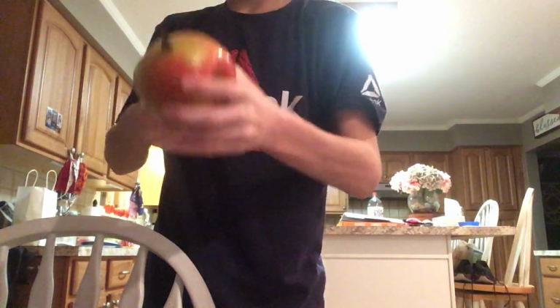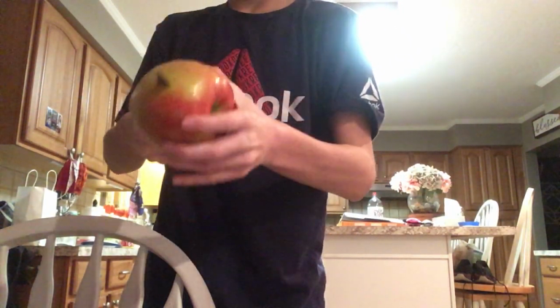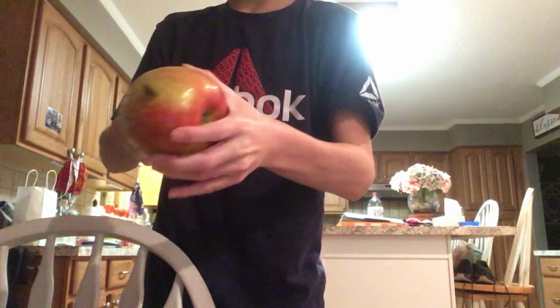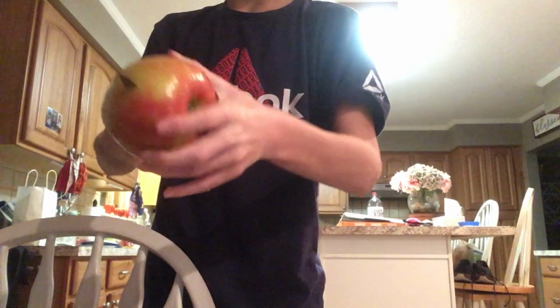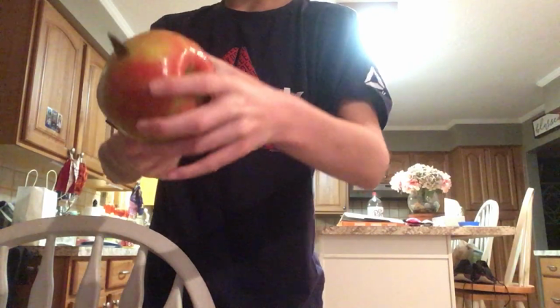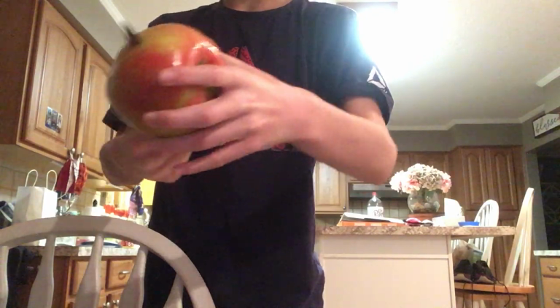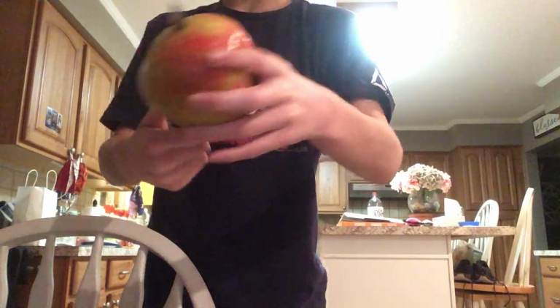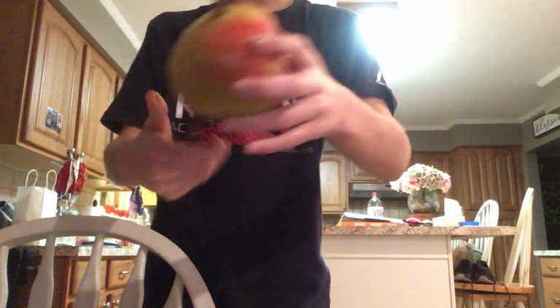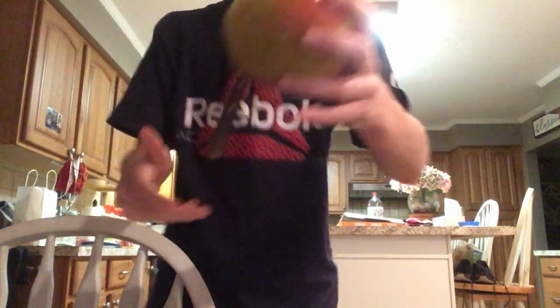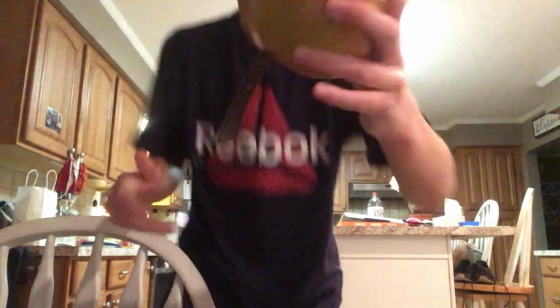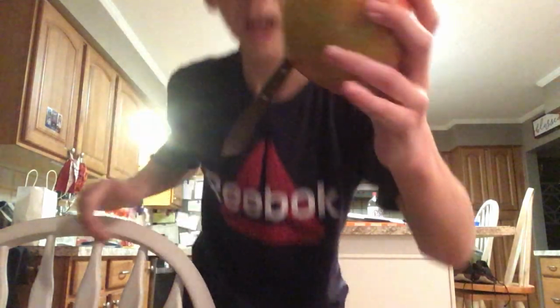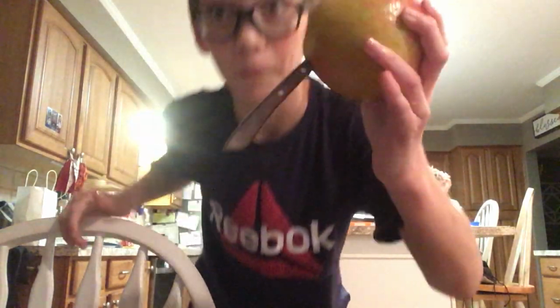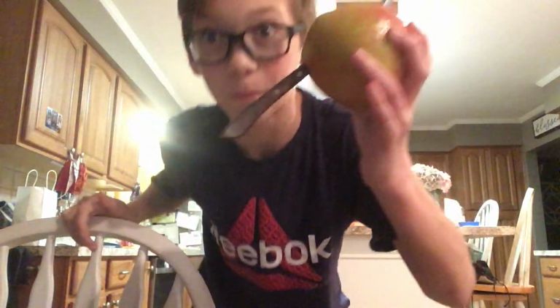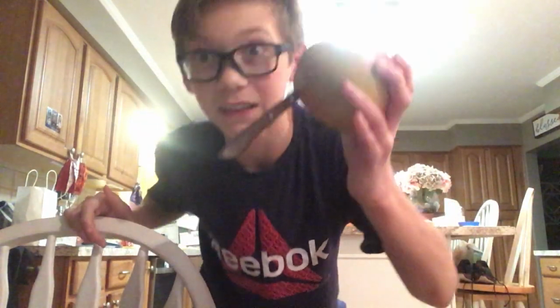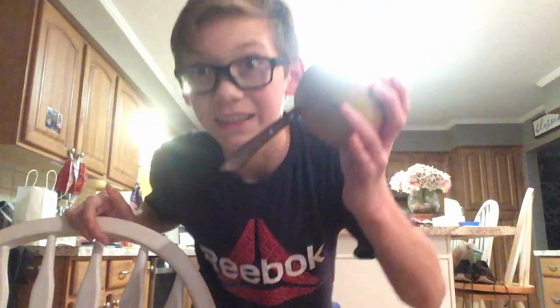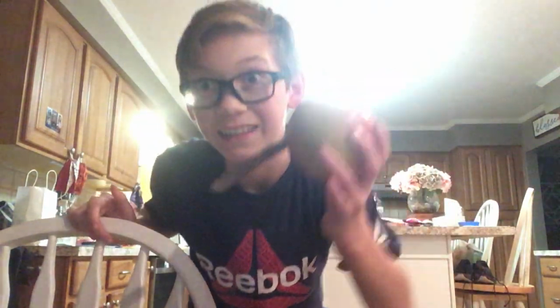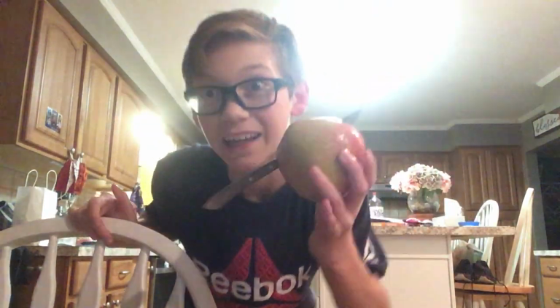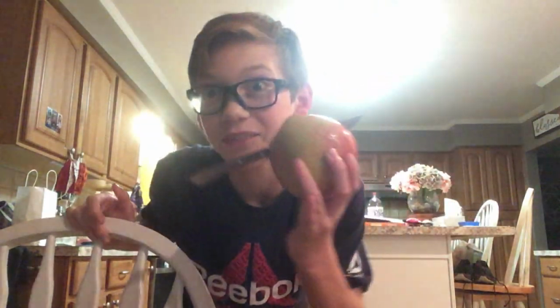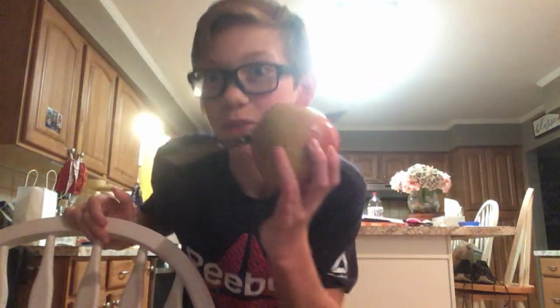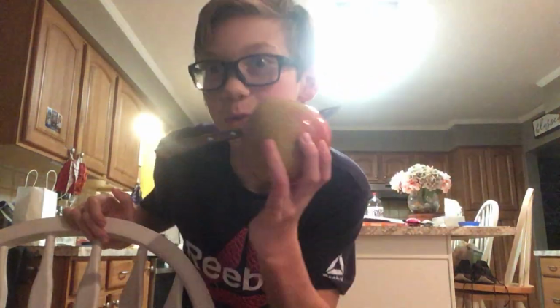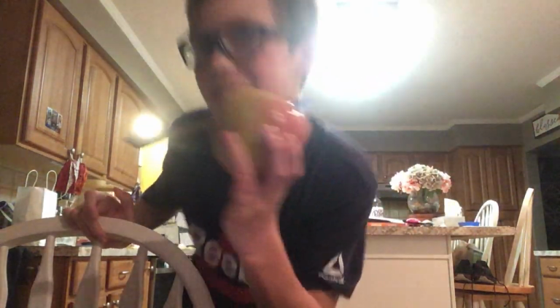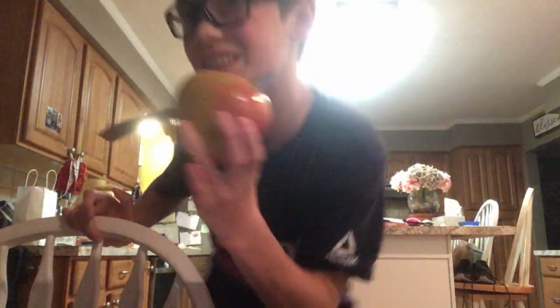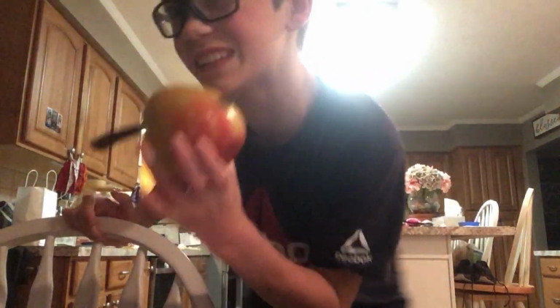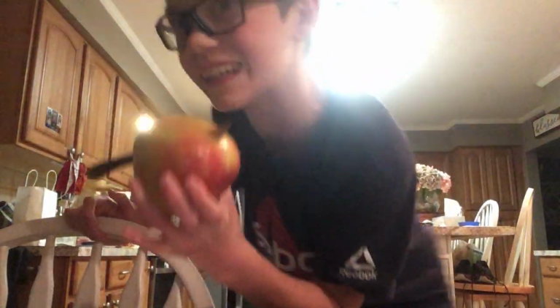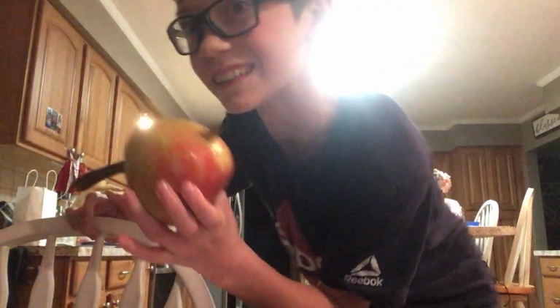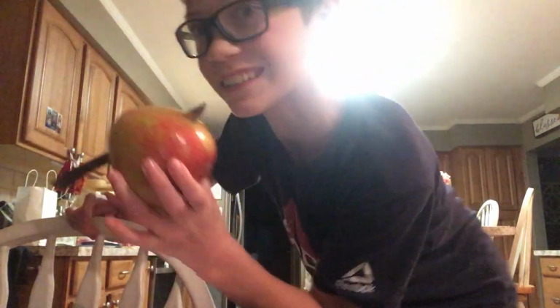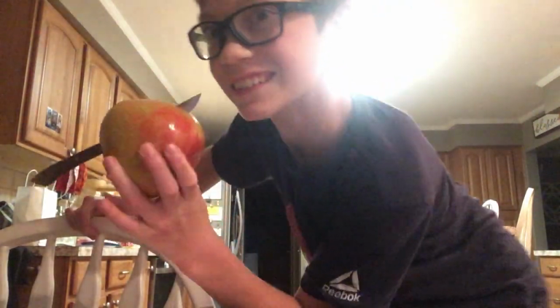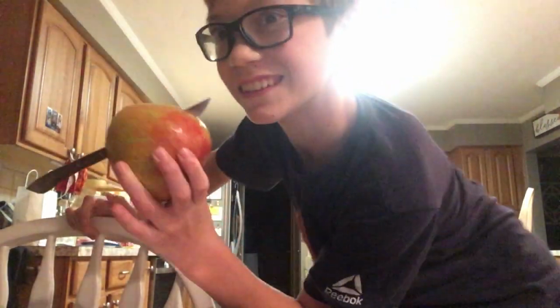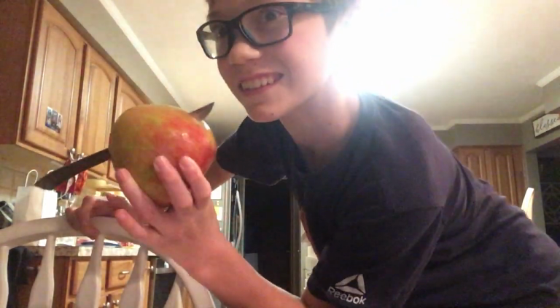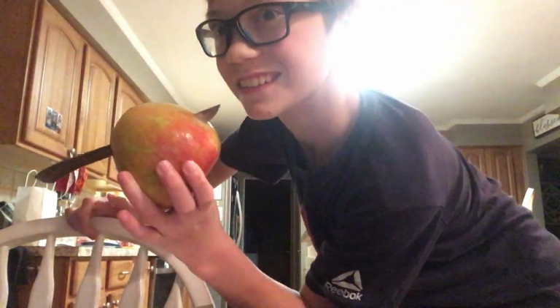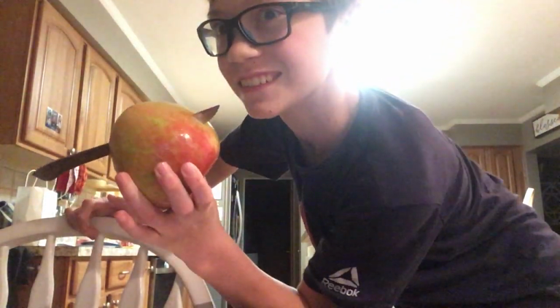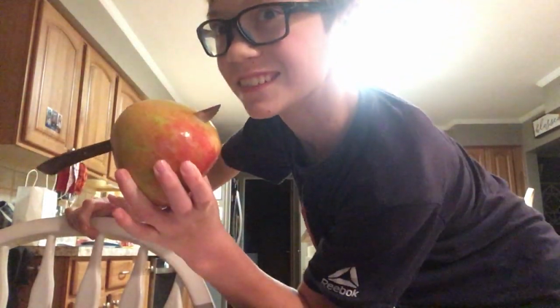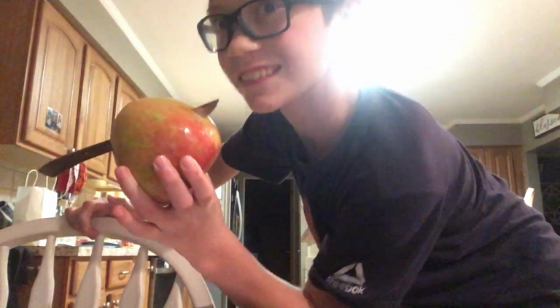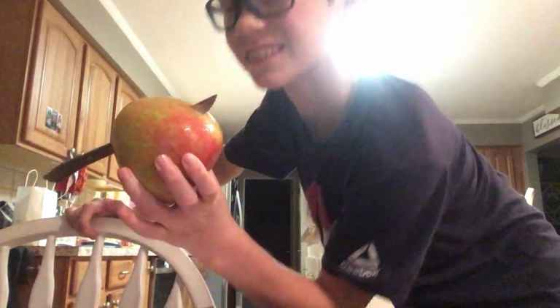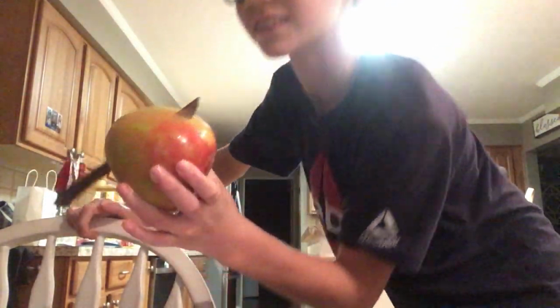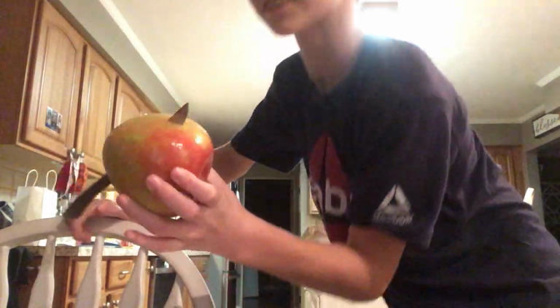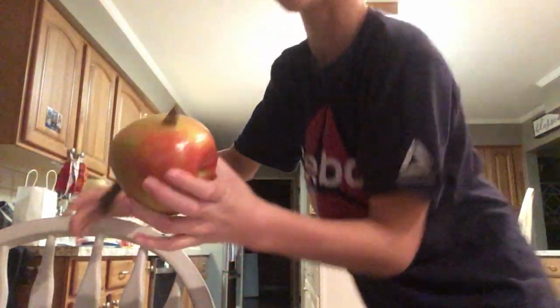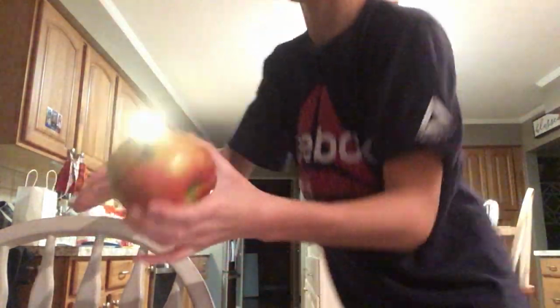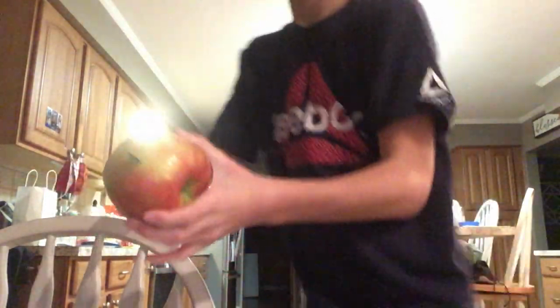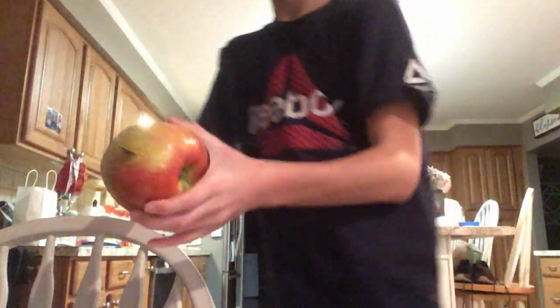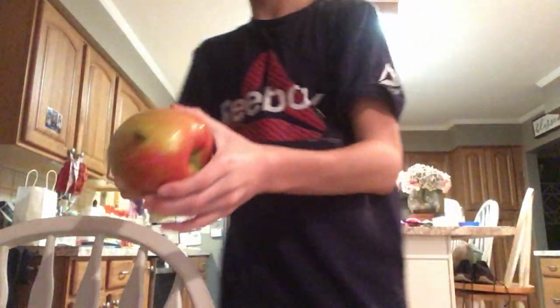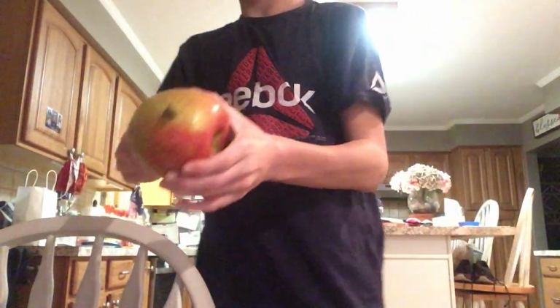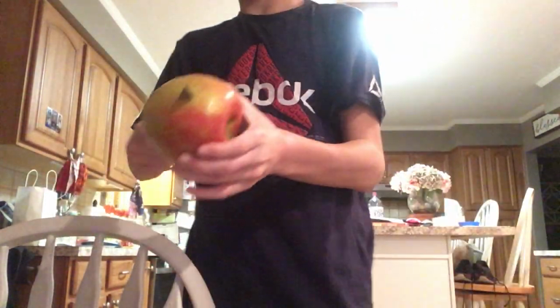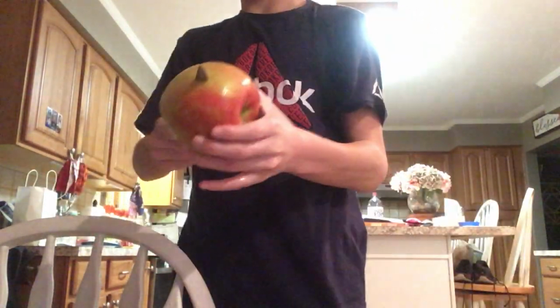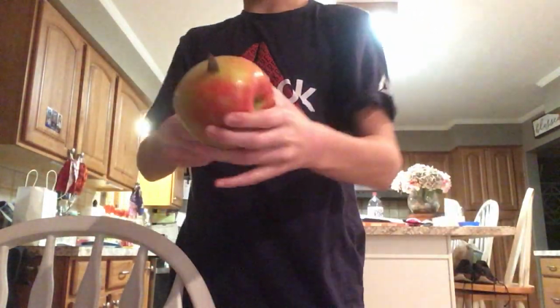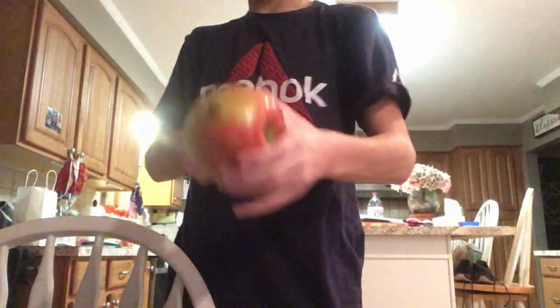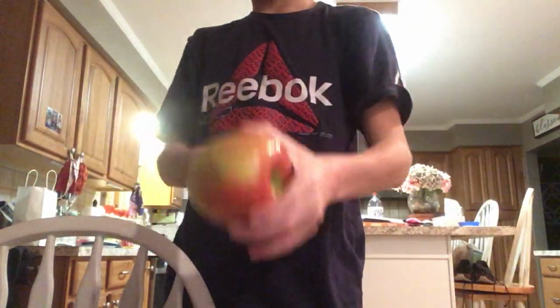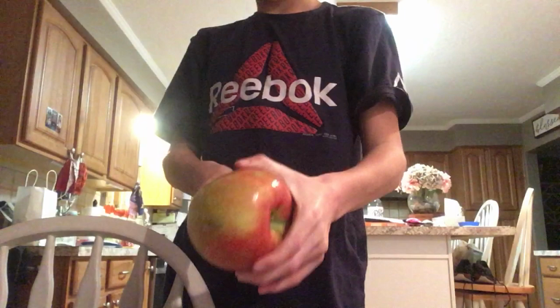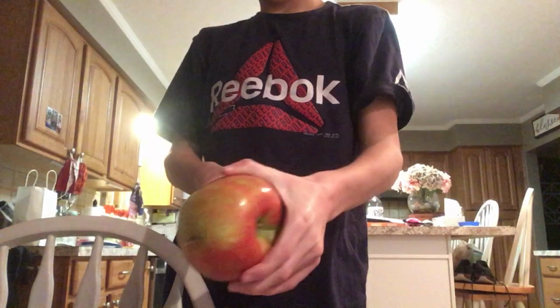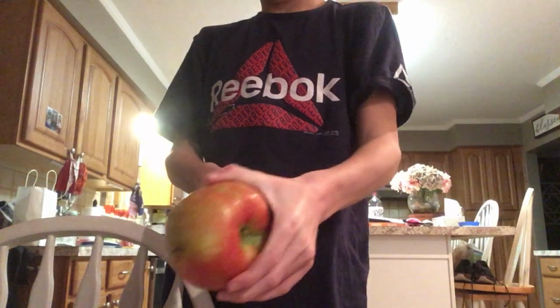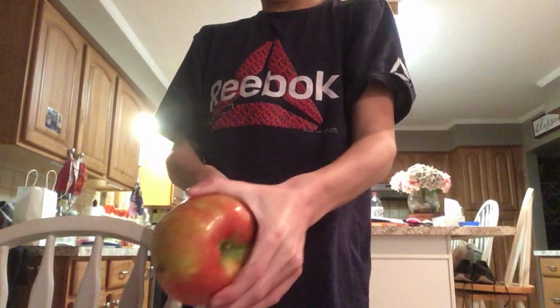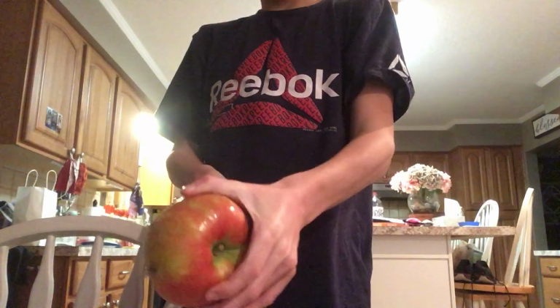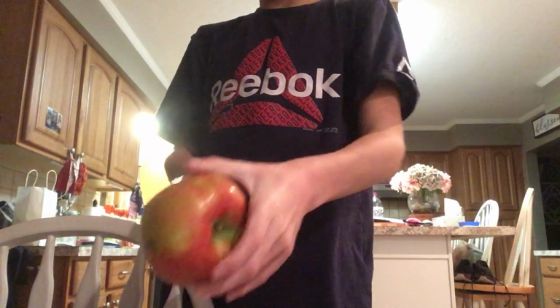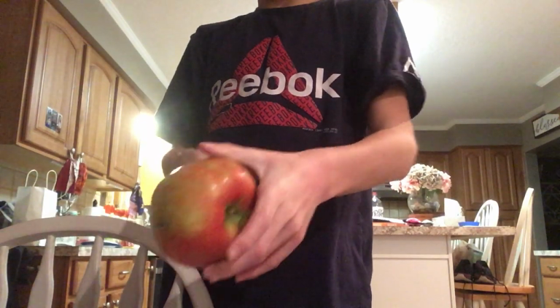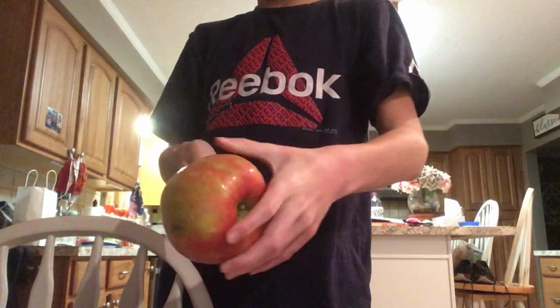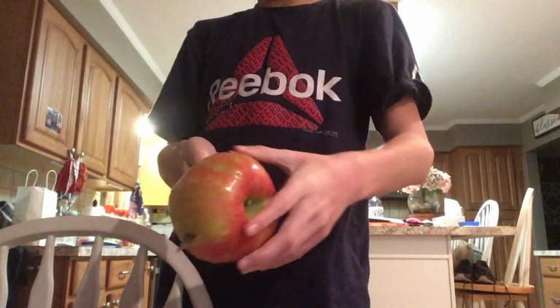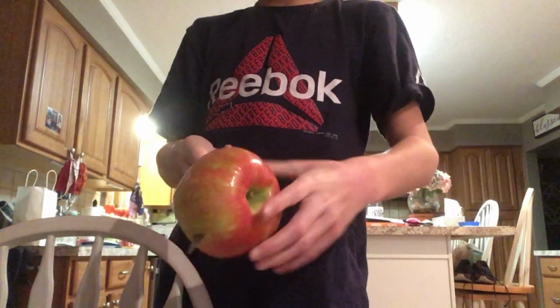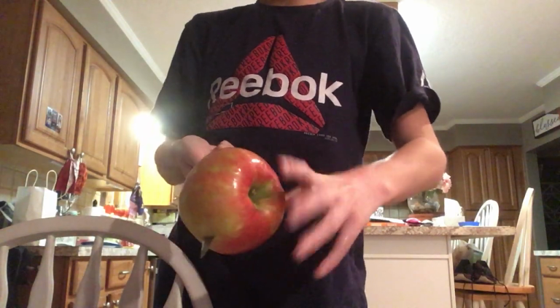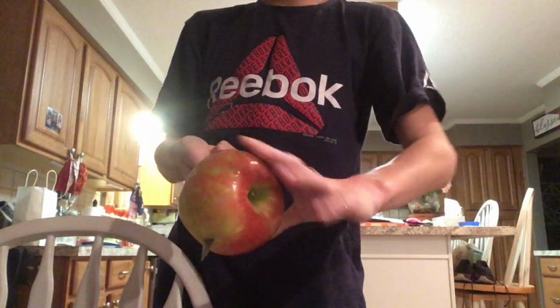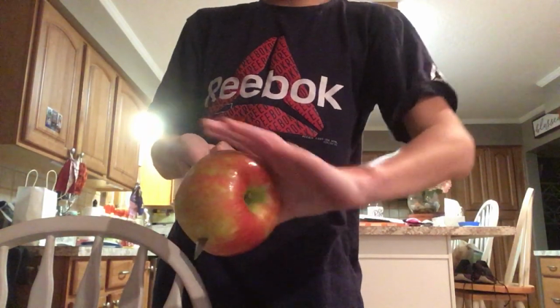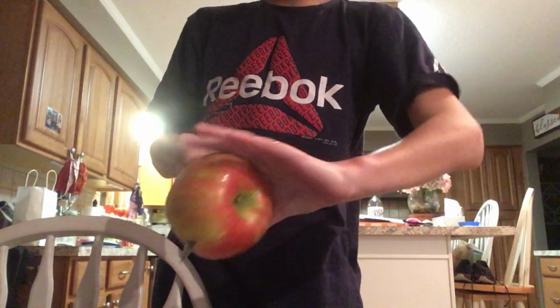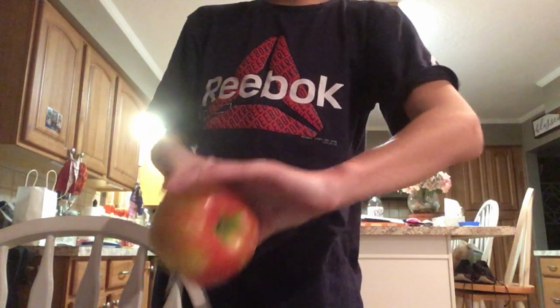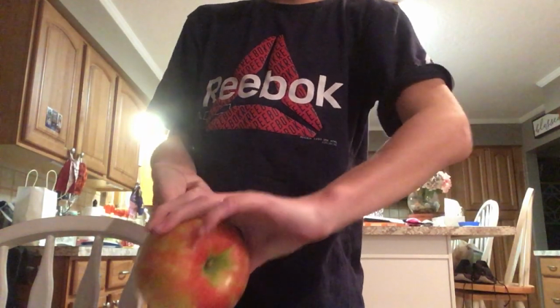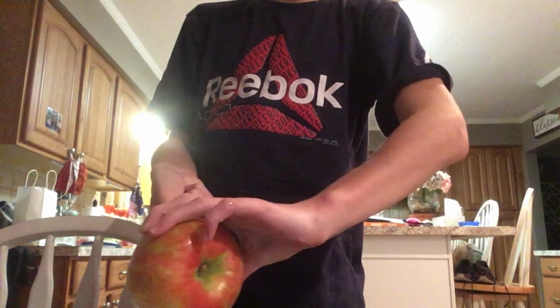Oh shoot, I put a knife through a stick! I'm being careful, don't worry.